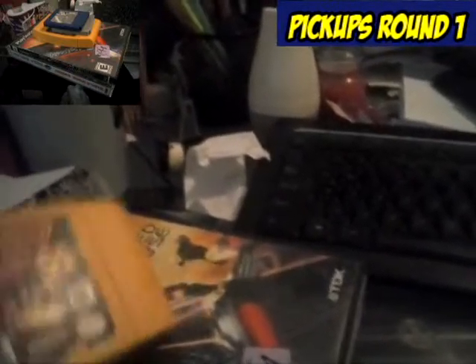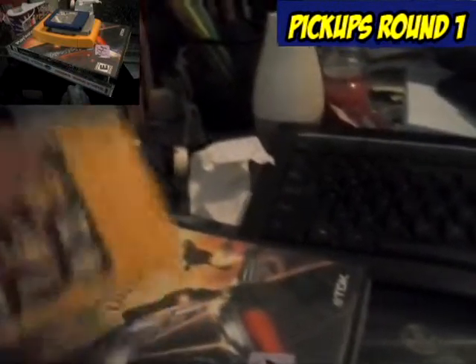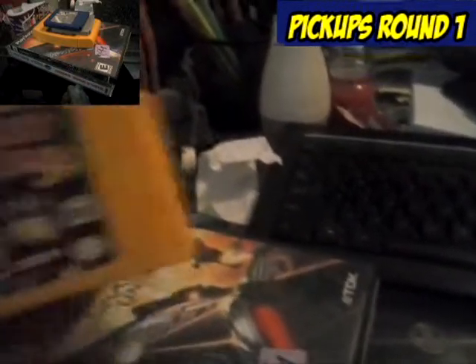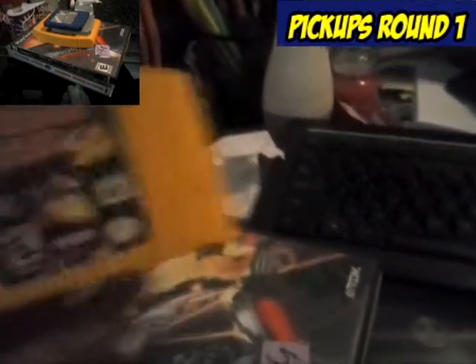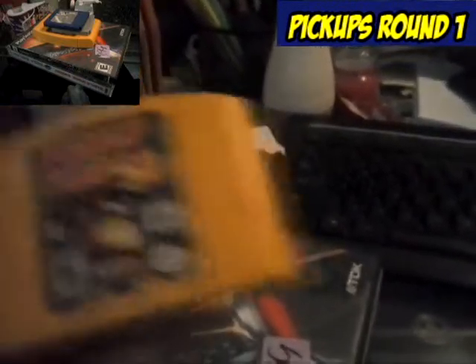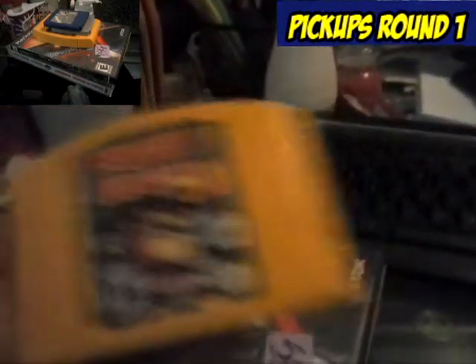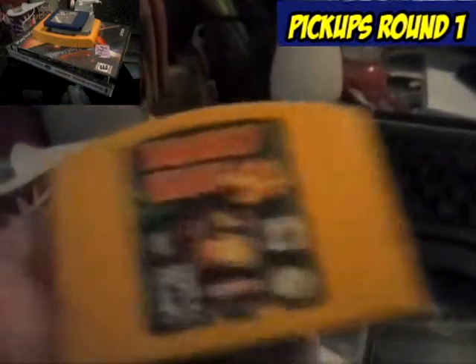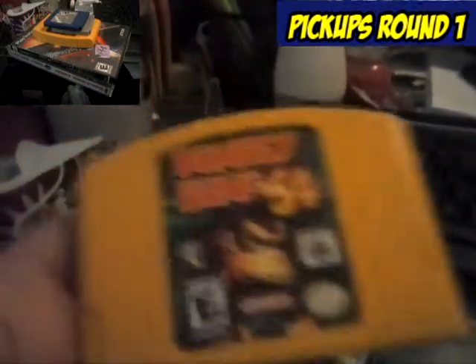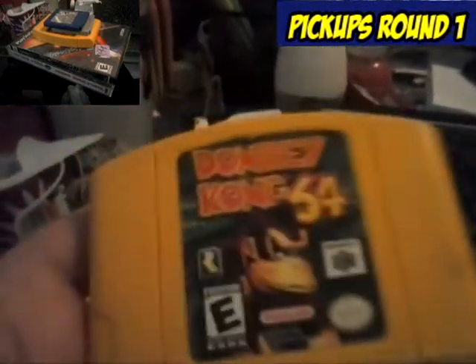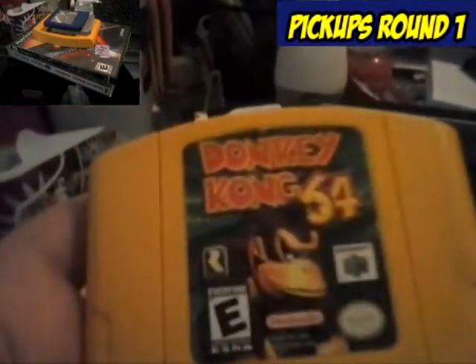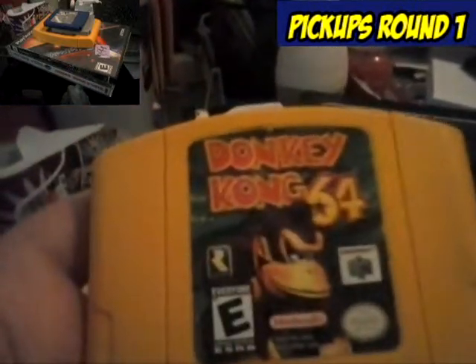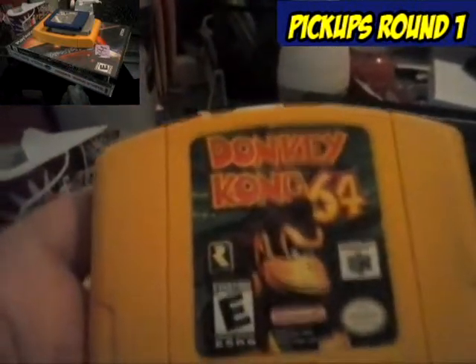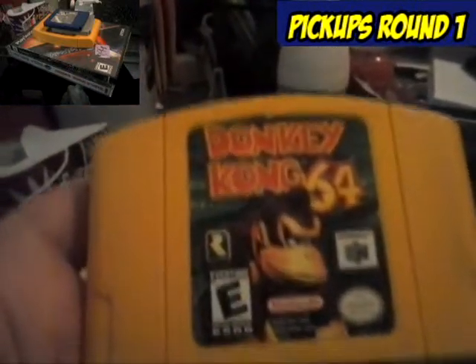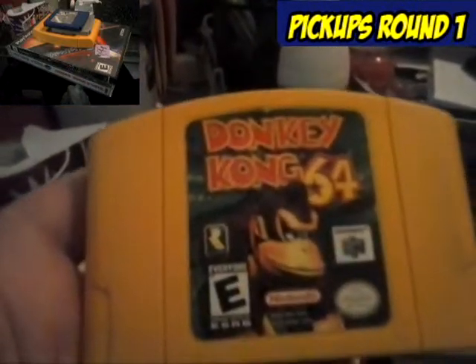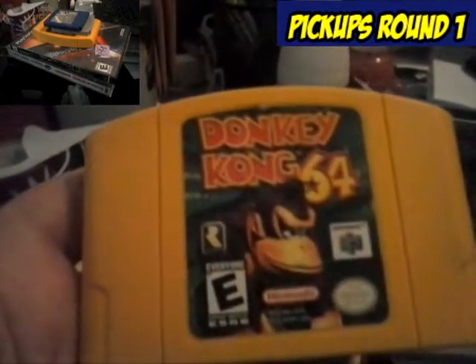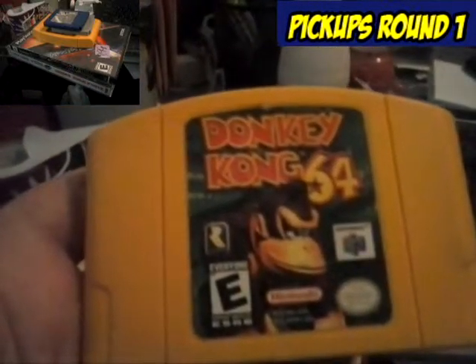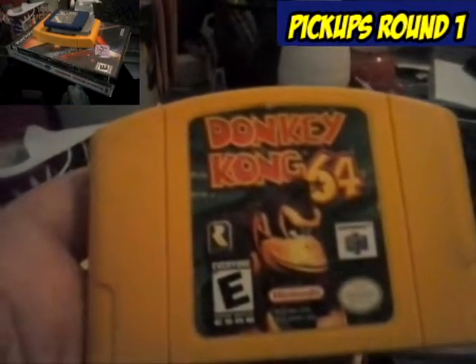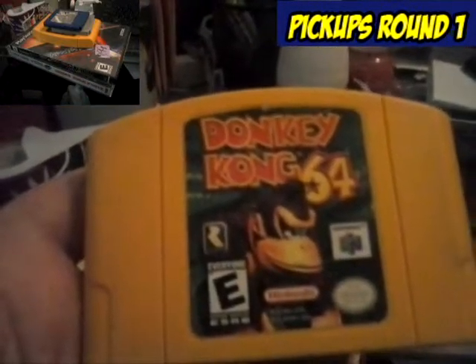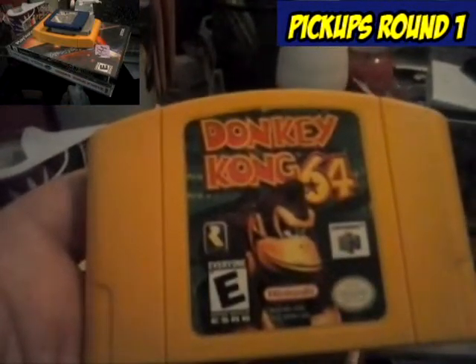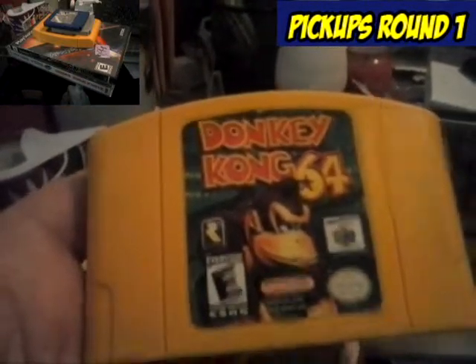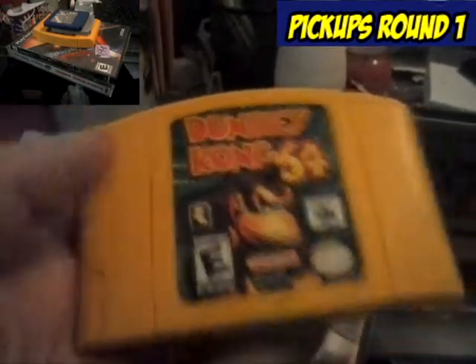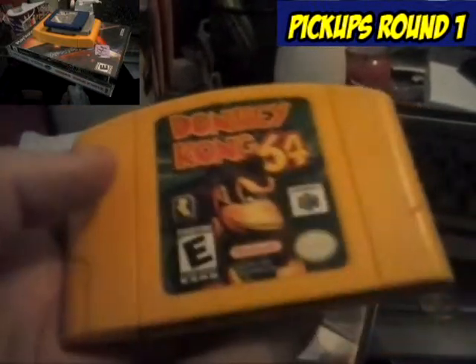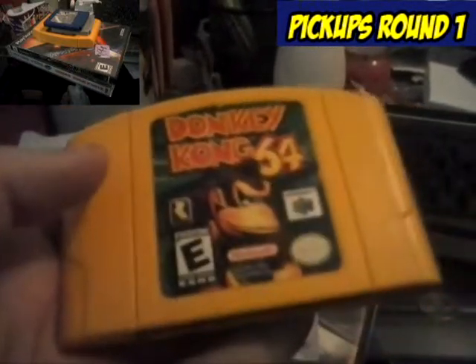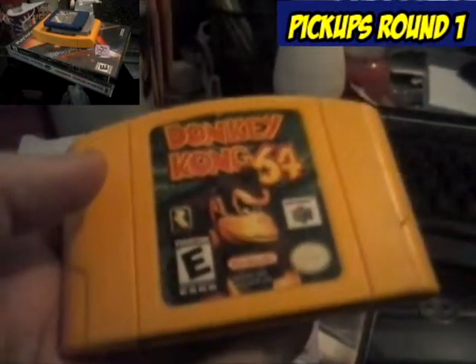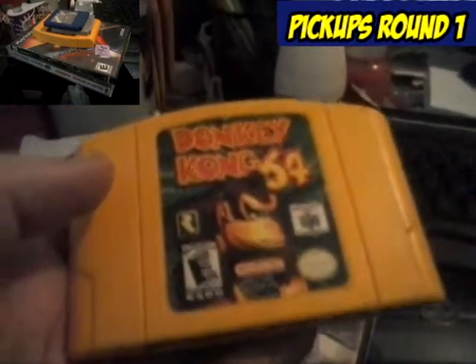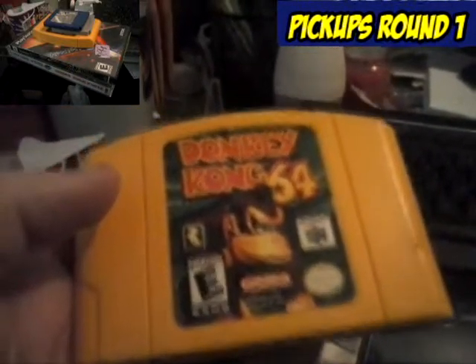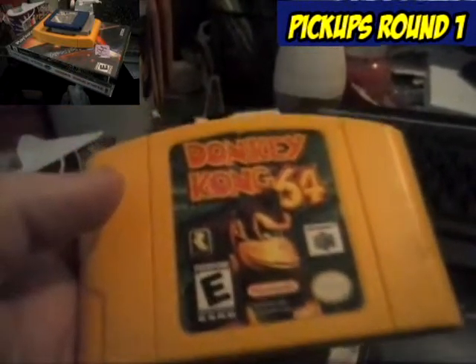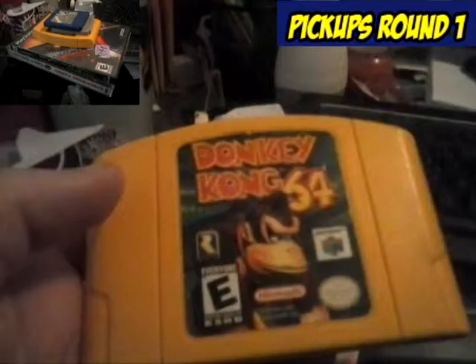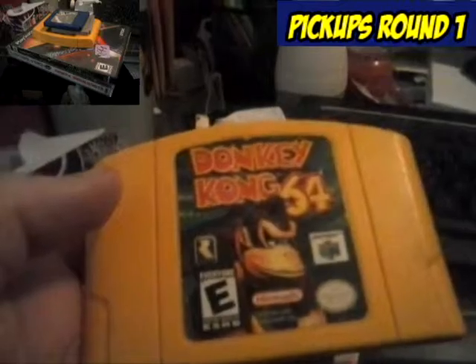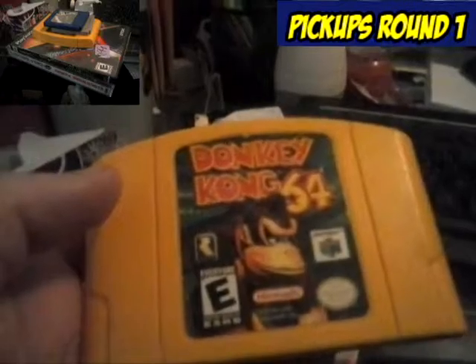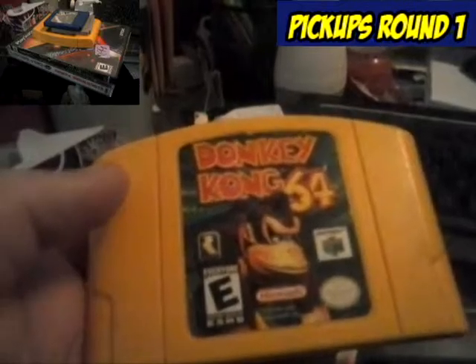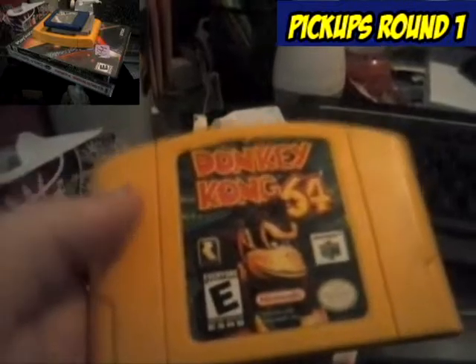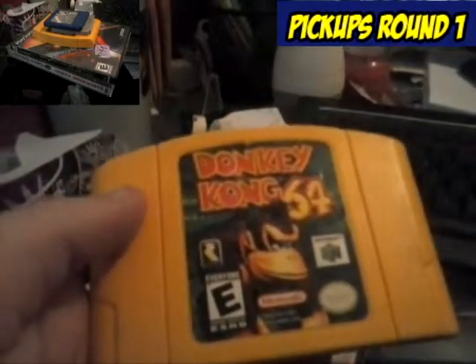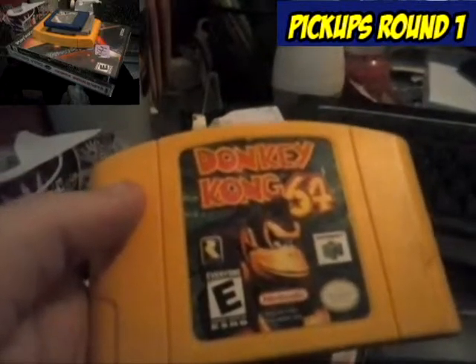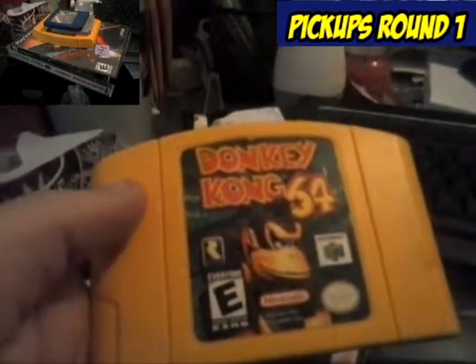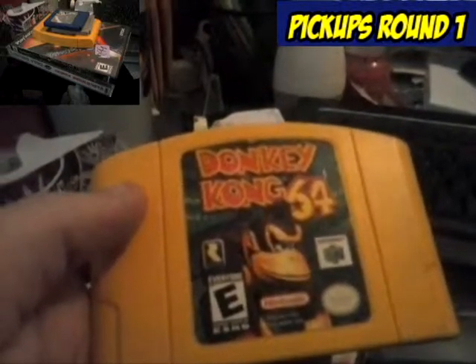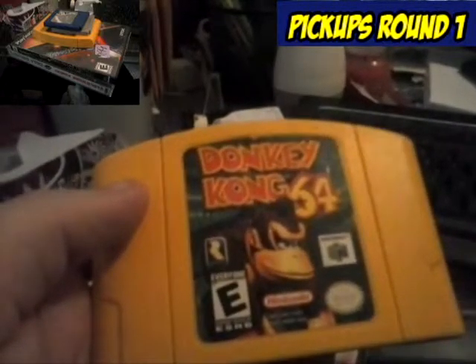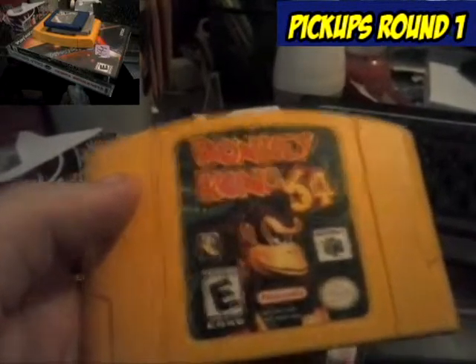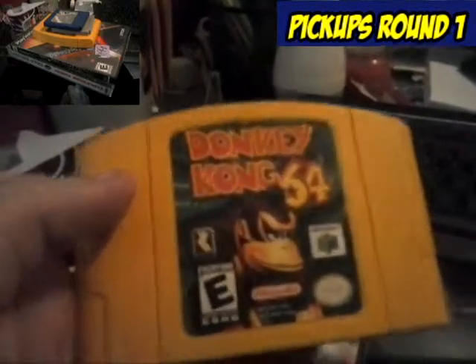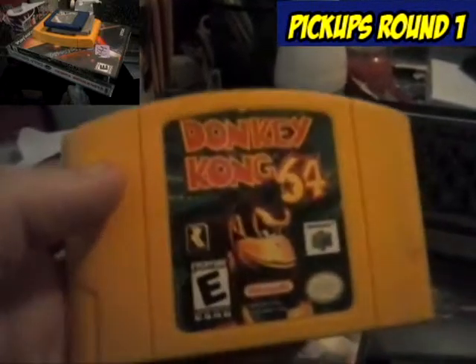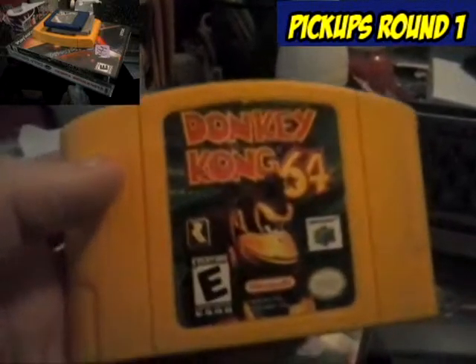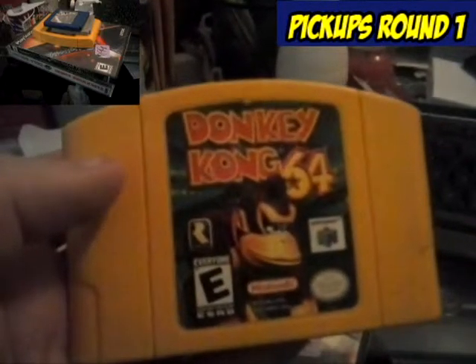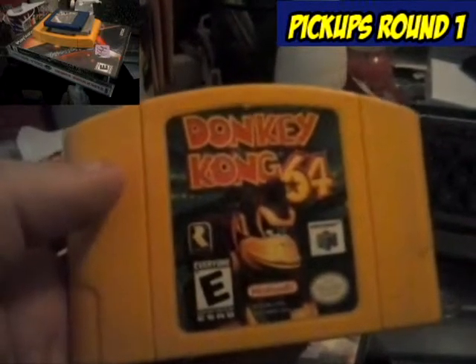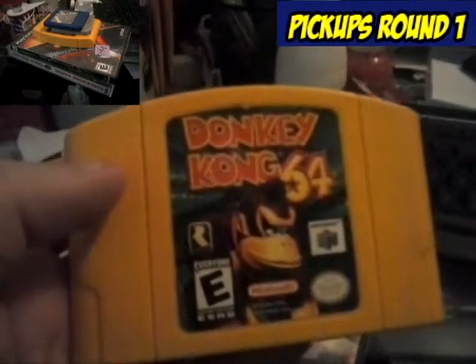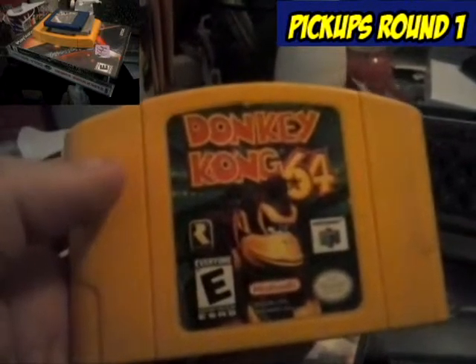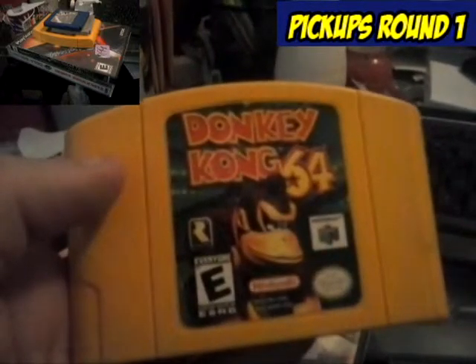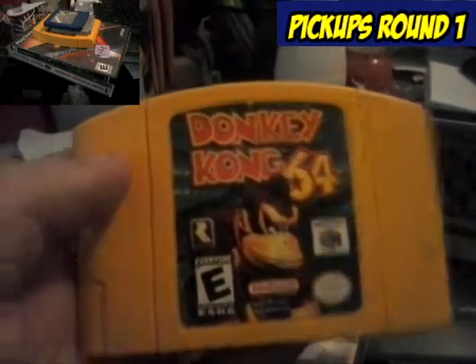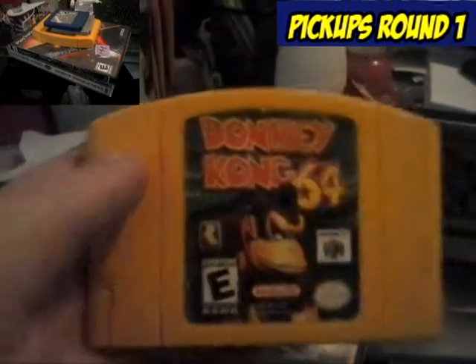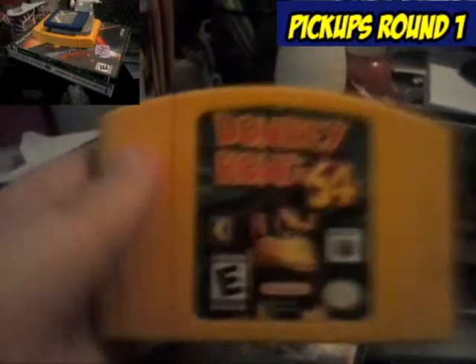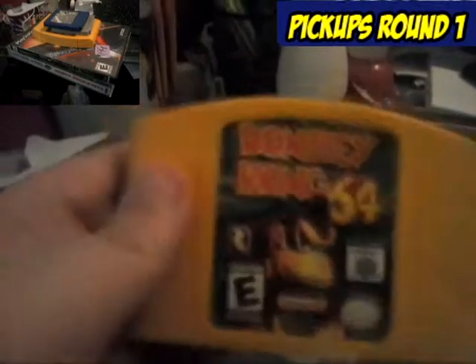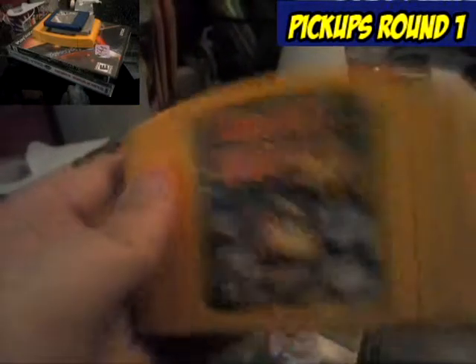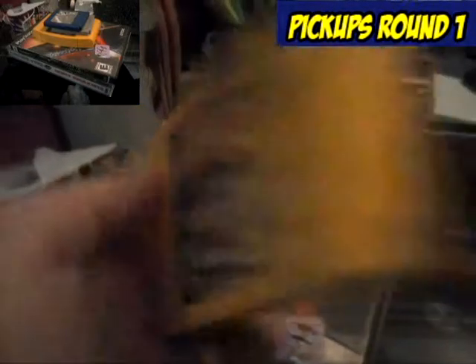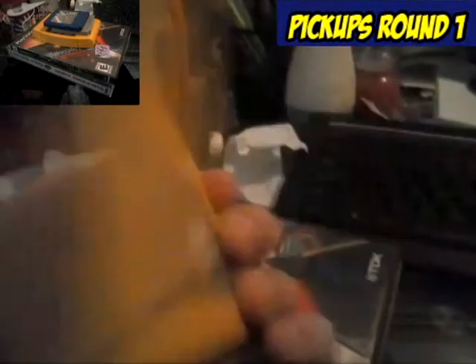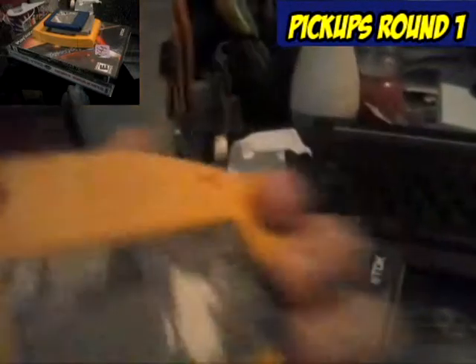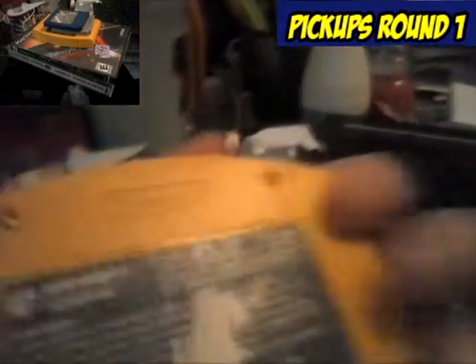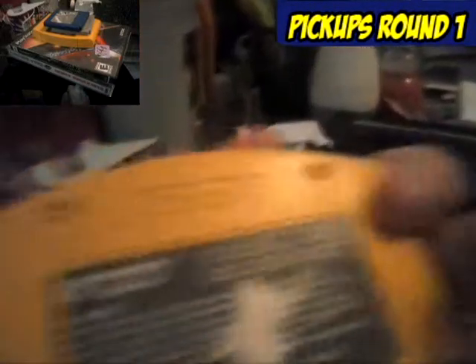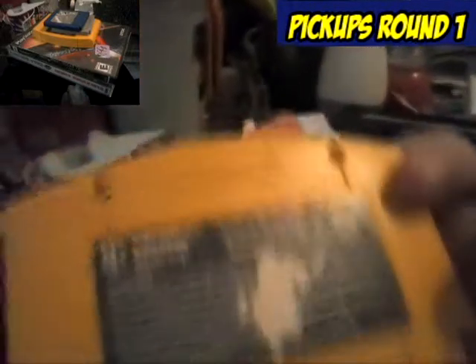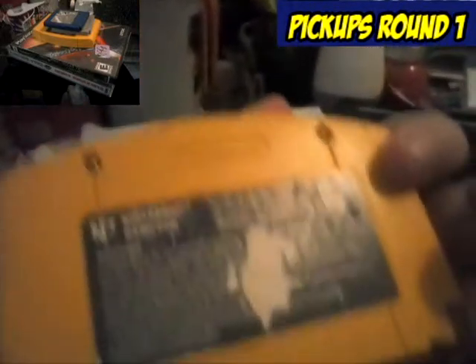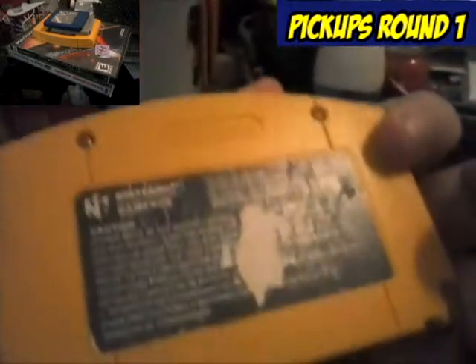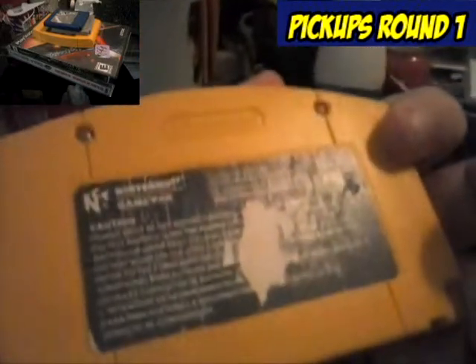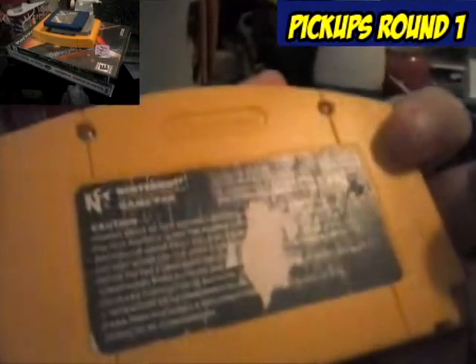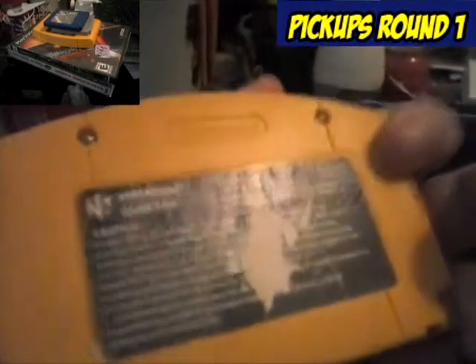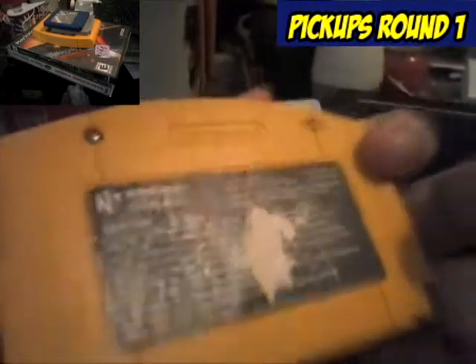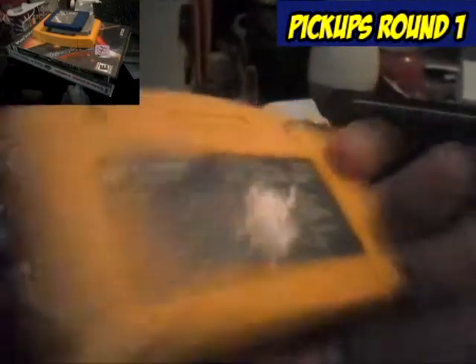And same day, I grabbed Donkey Kong 64, paid $2 for this. The left front label's pretty good, back label — eh.